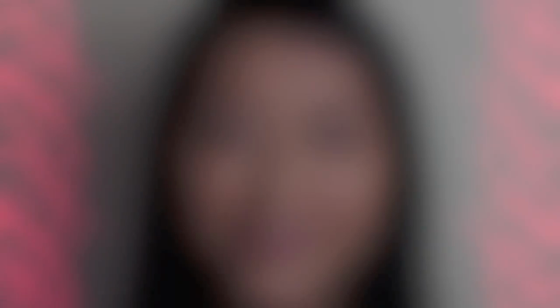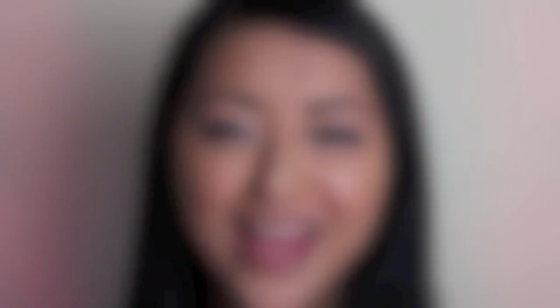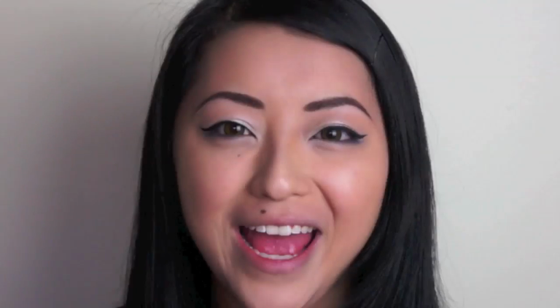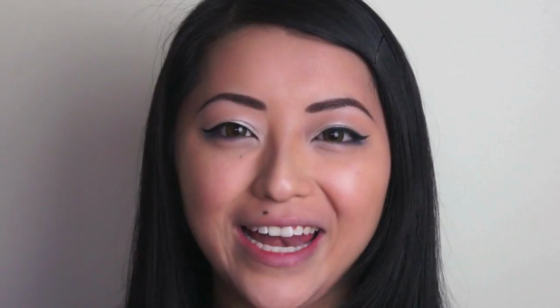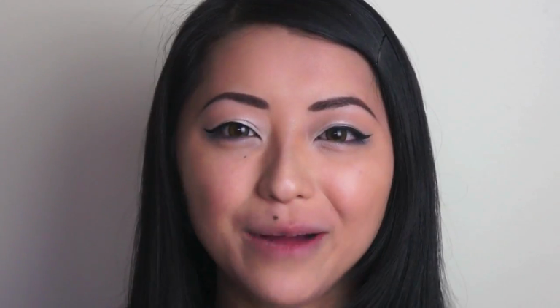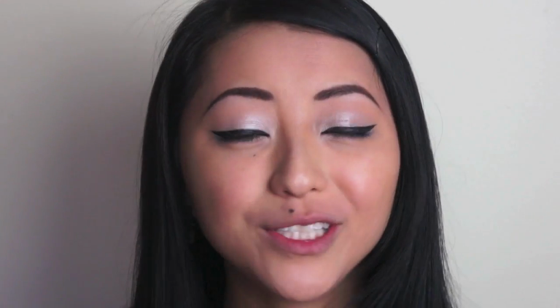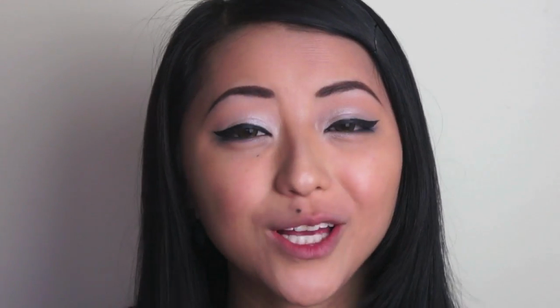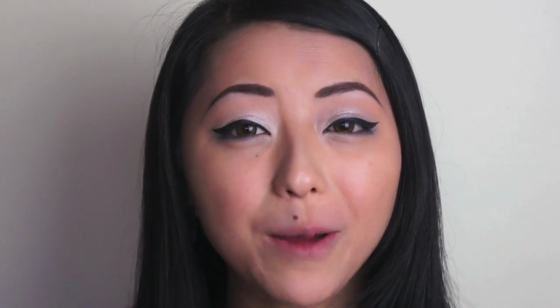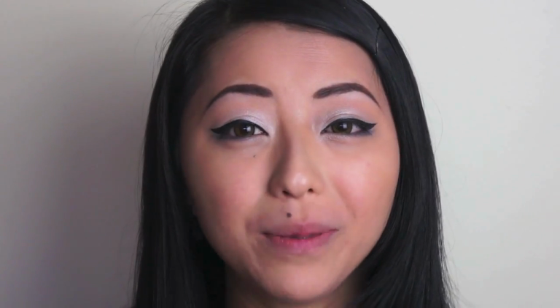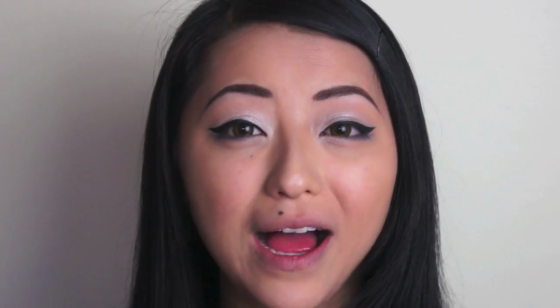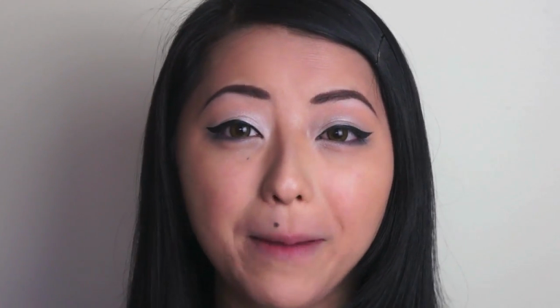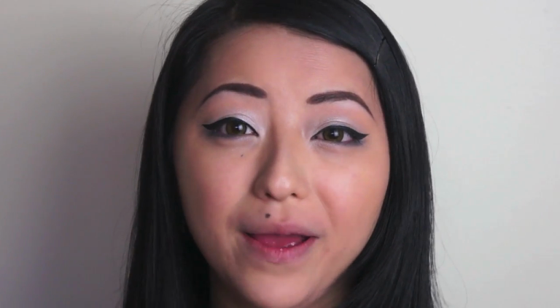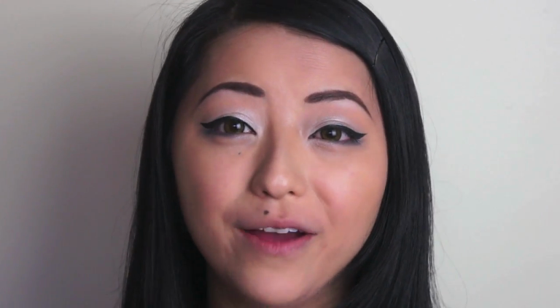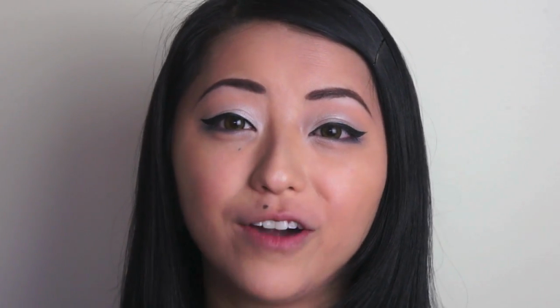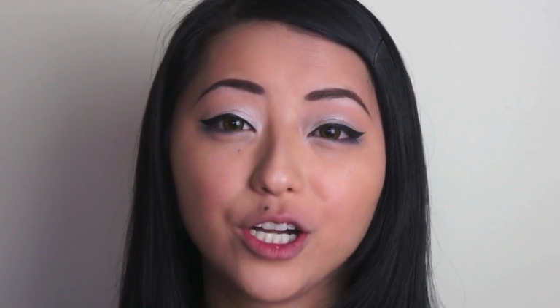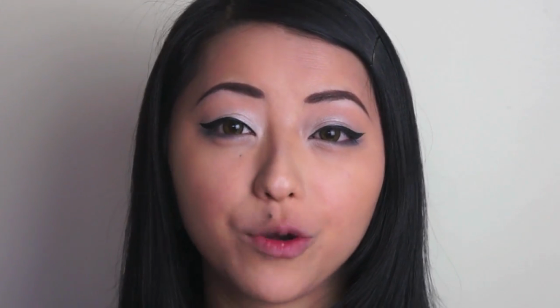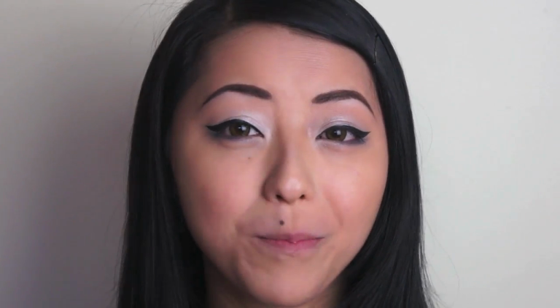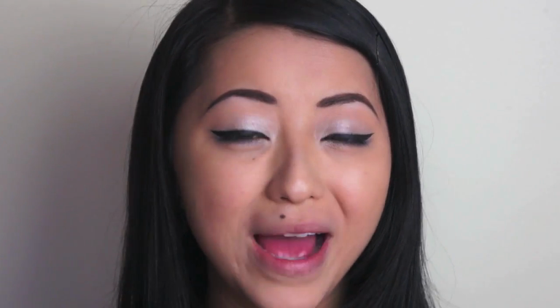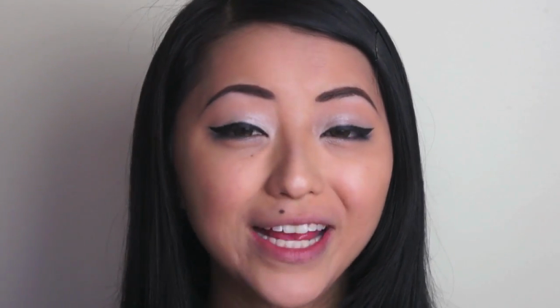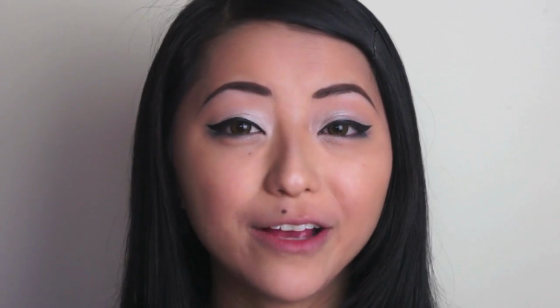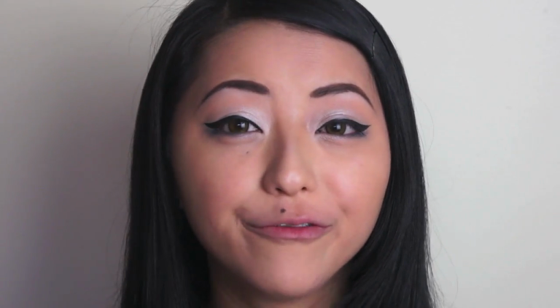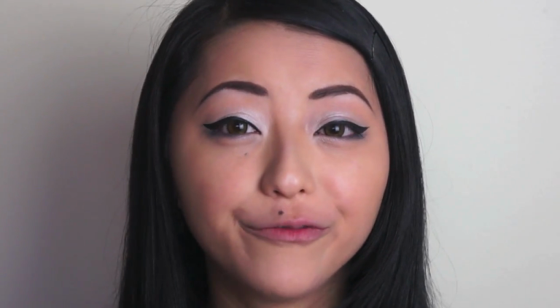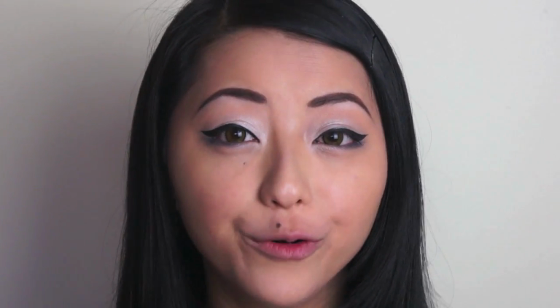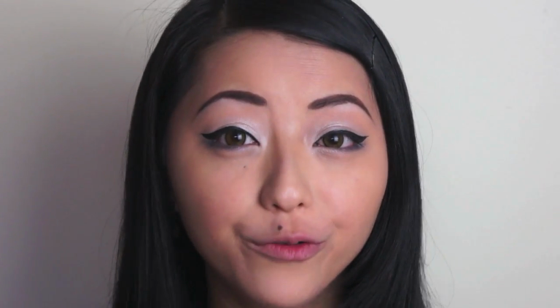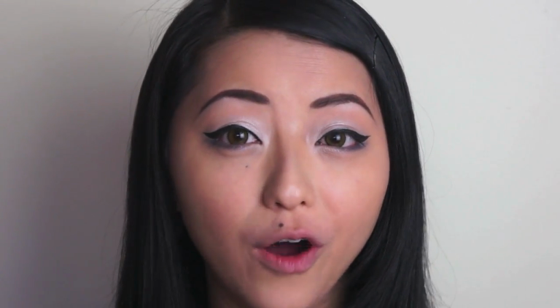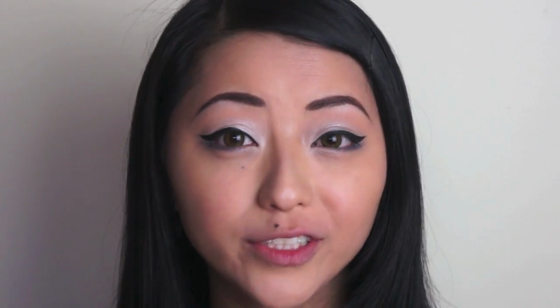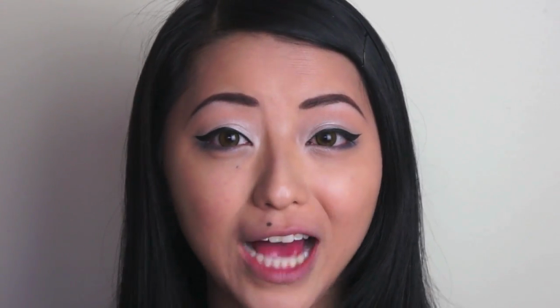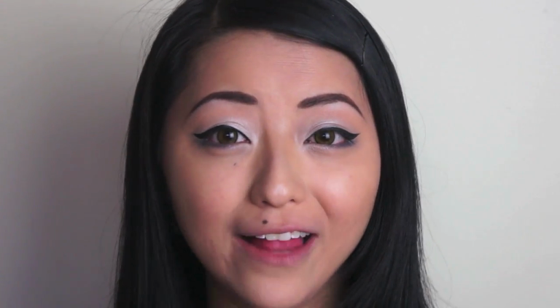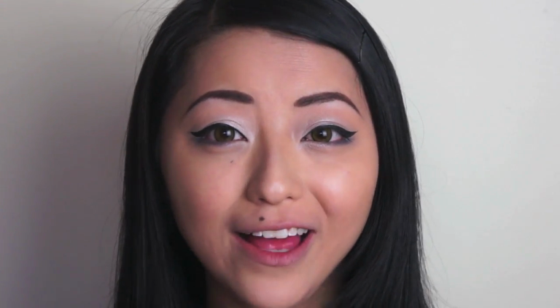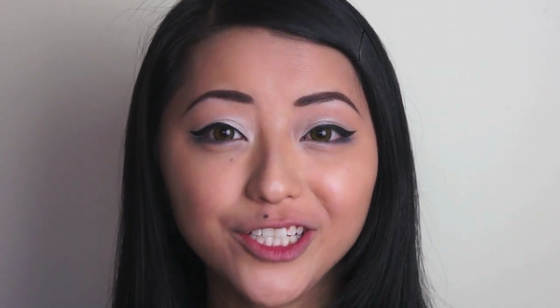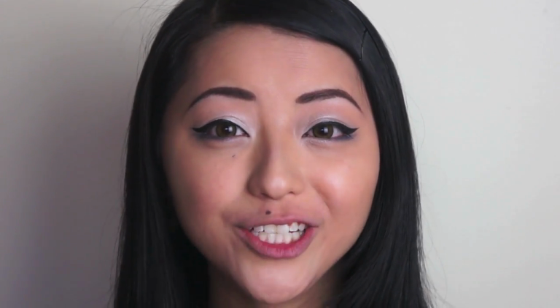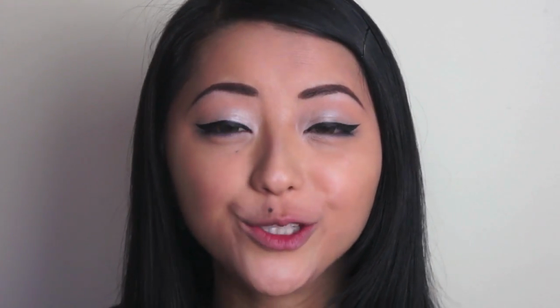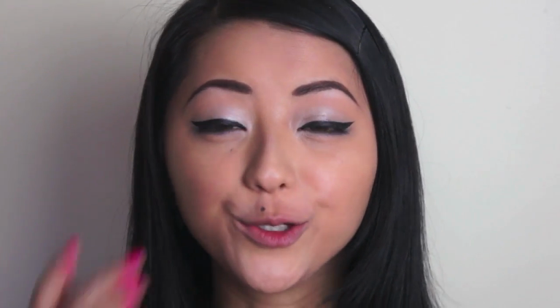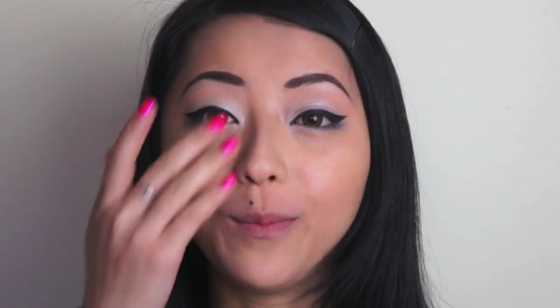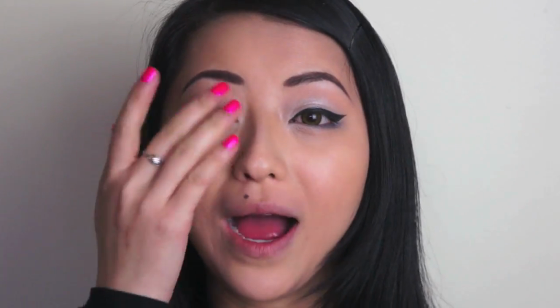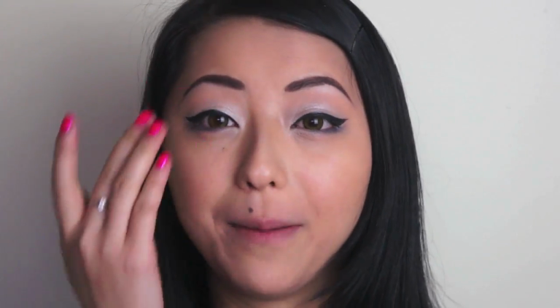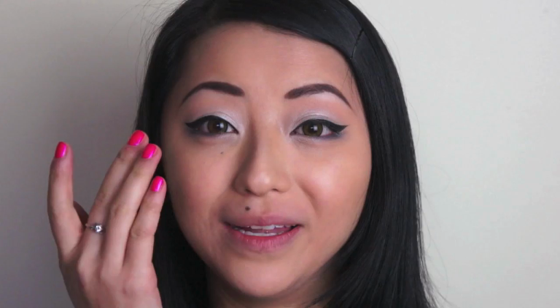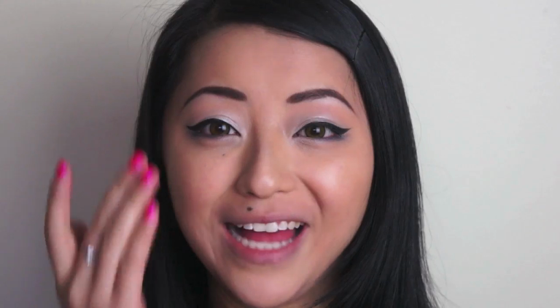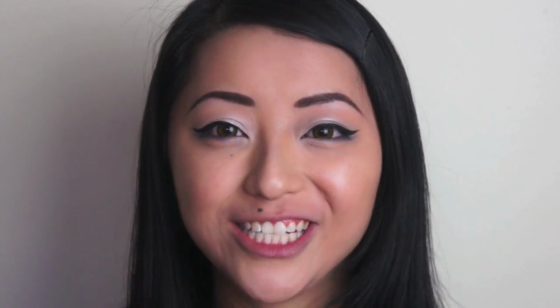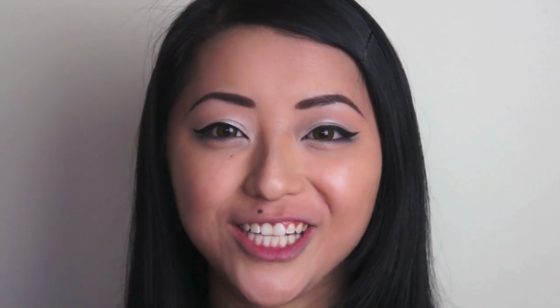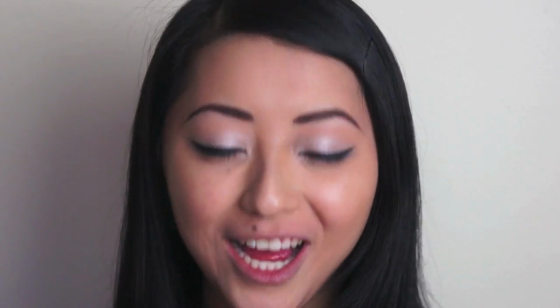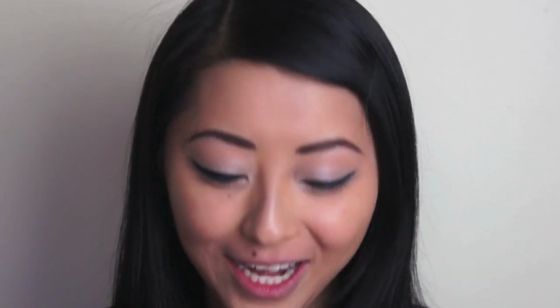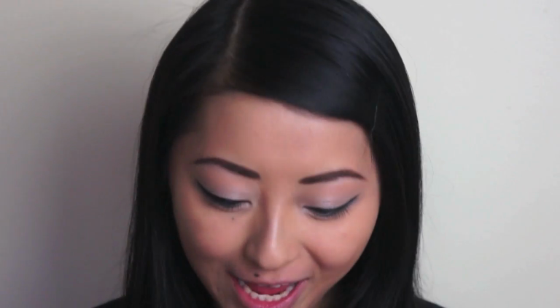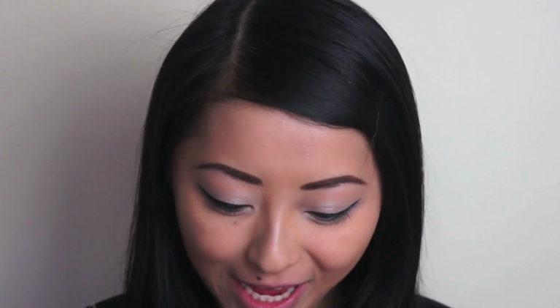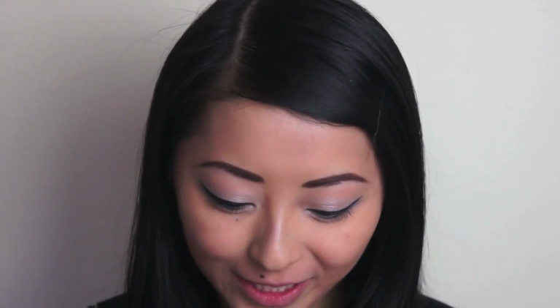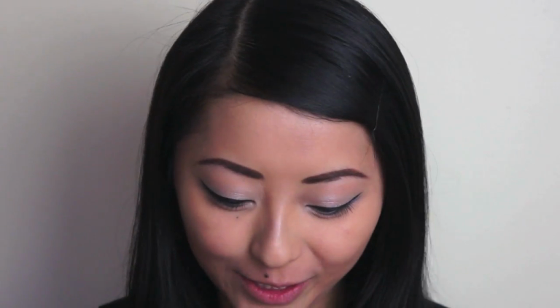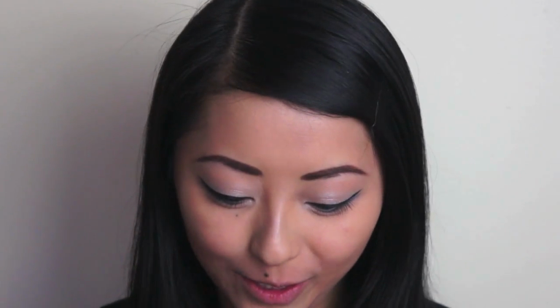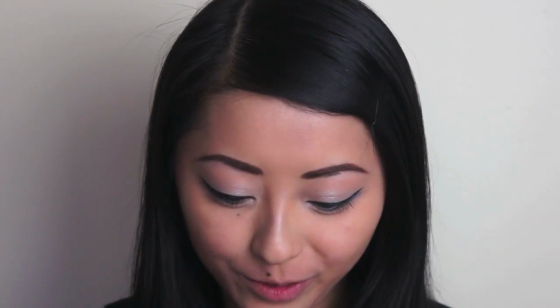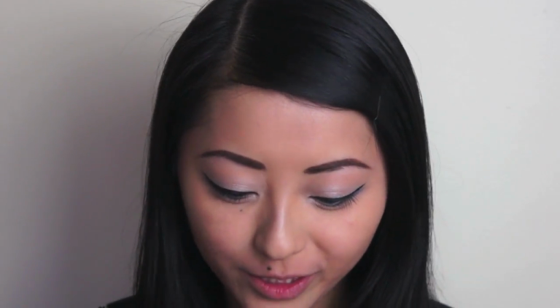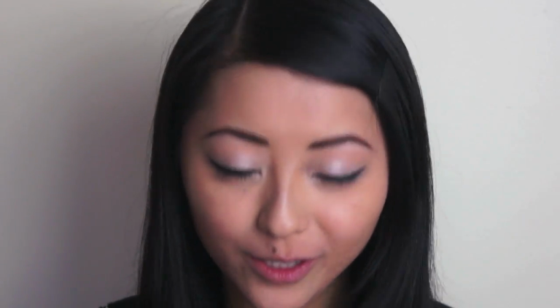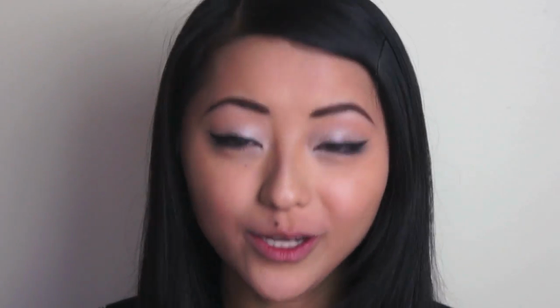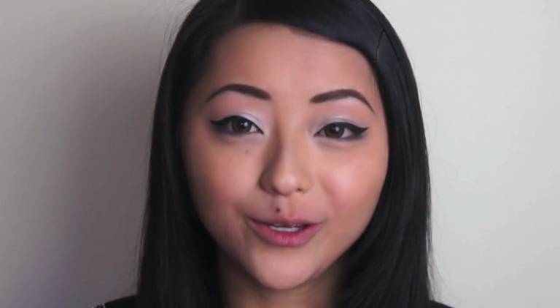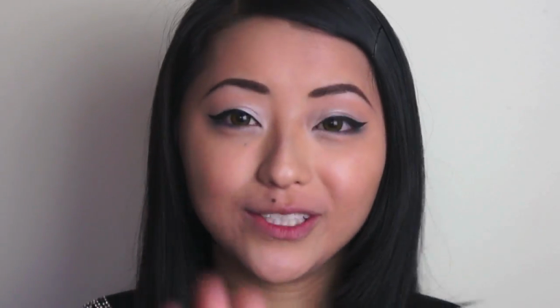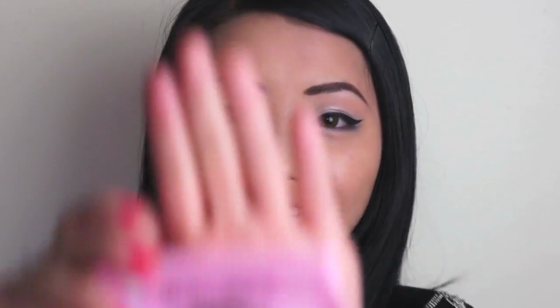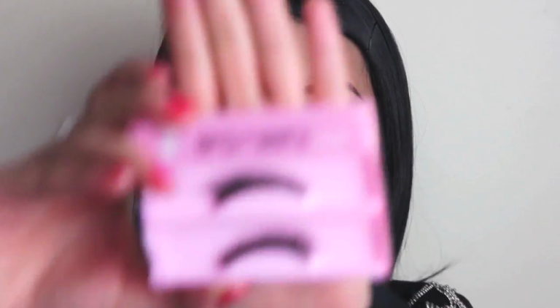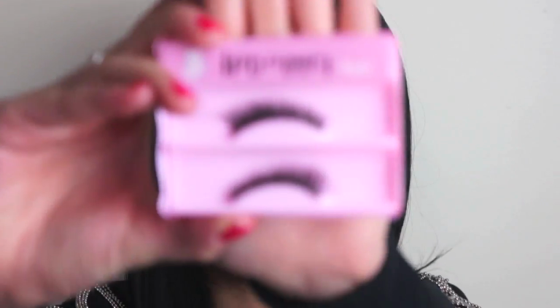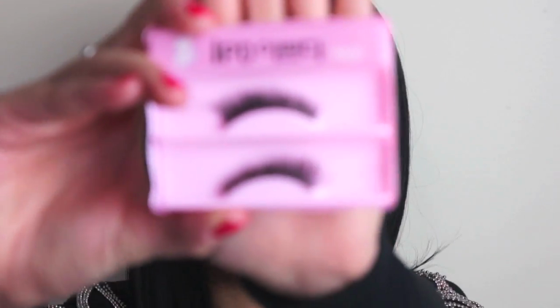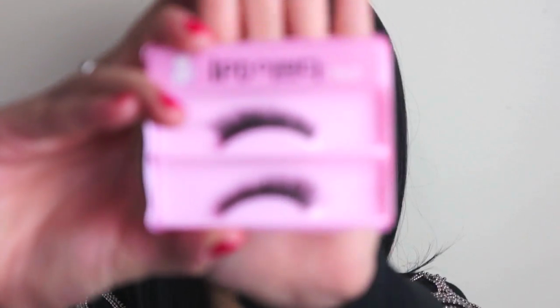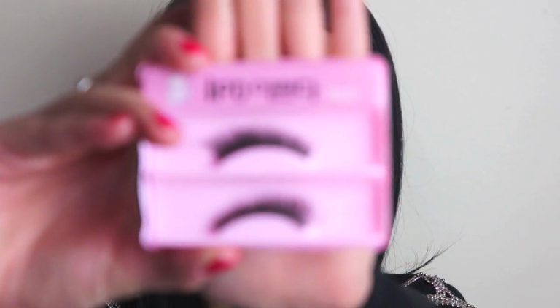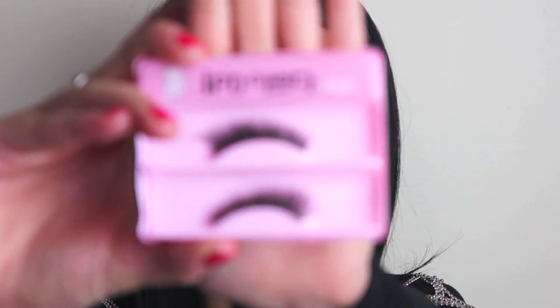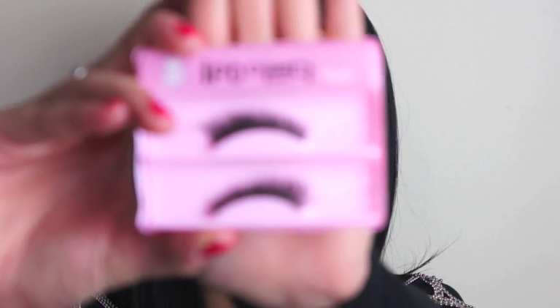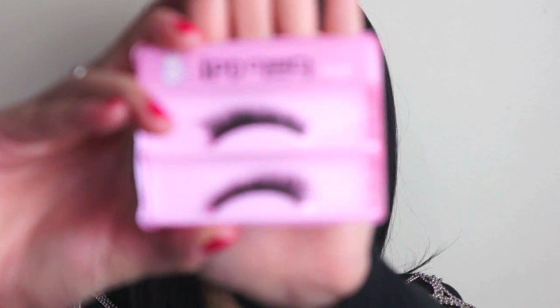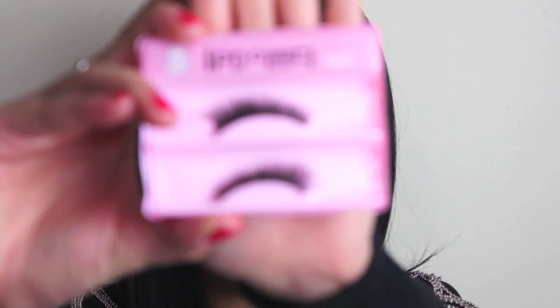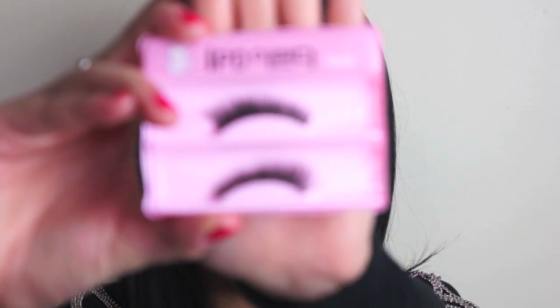Now I'm going to apply a pair of very dramatic and full false eyelashes to my upper lash line. I'm just going to use these ones that I bought from eBay.